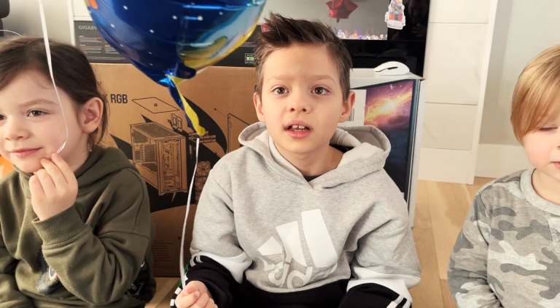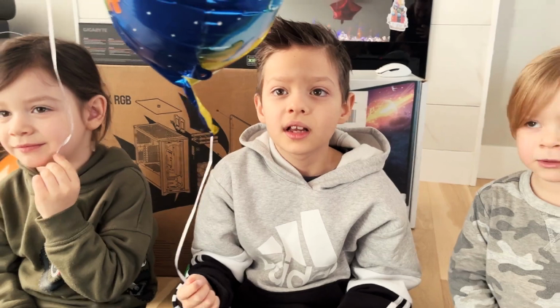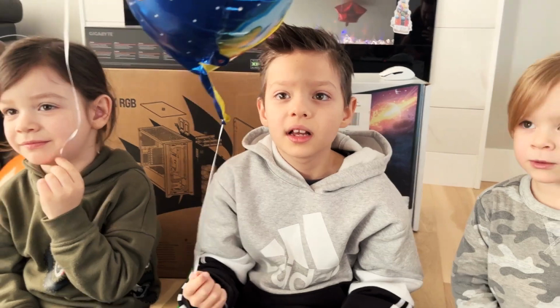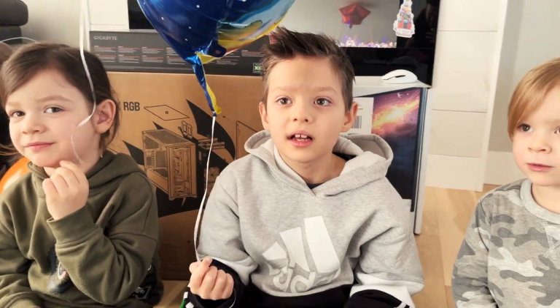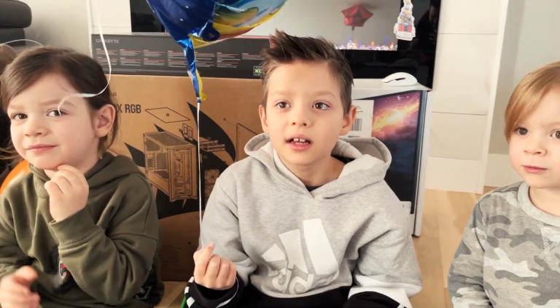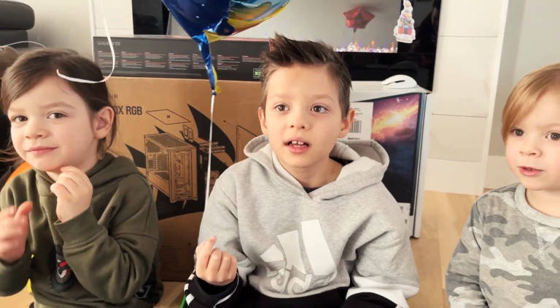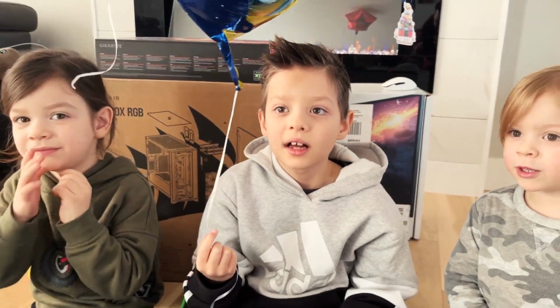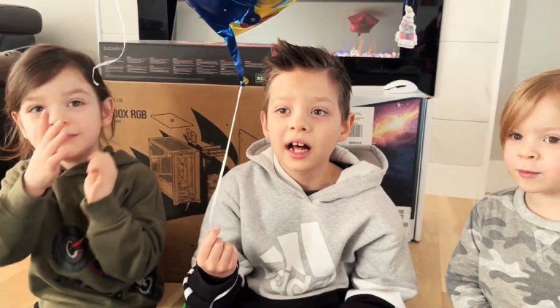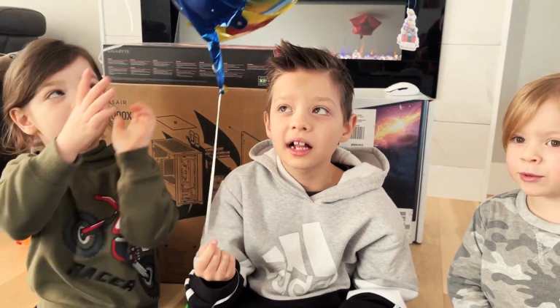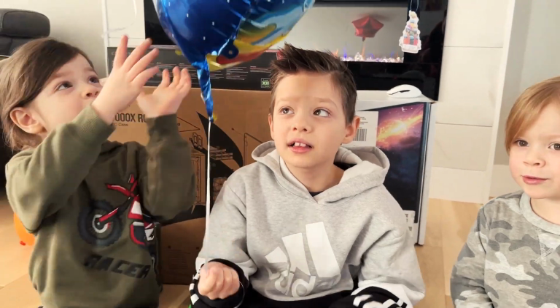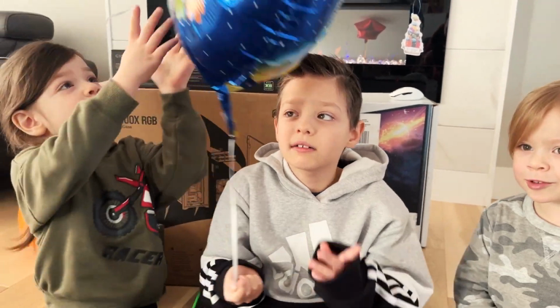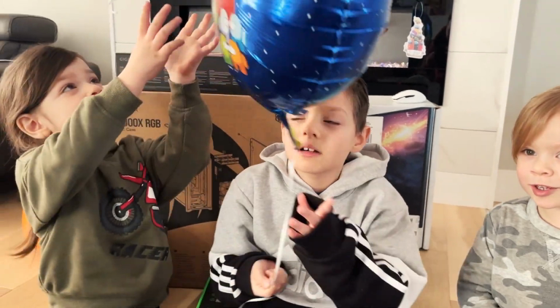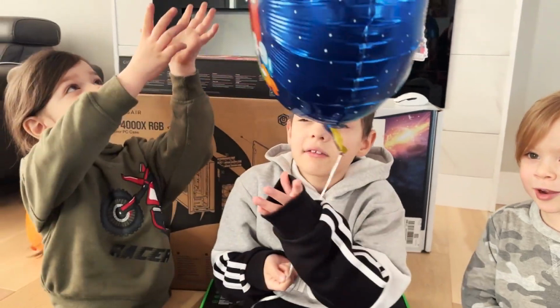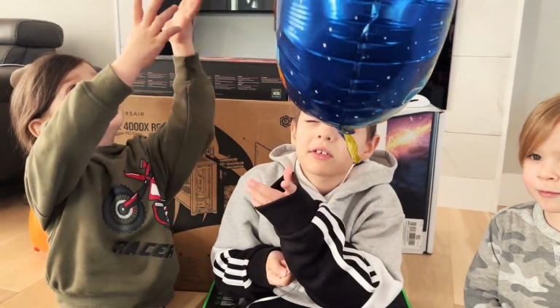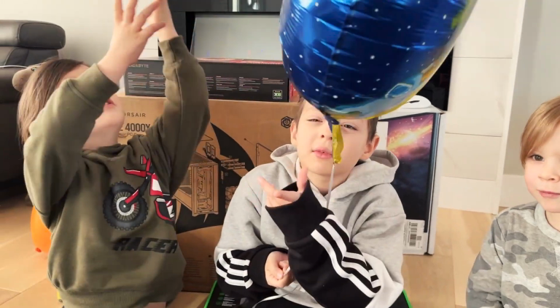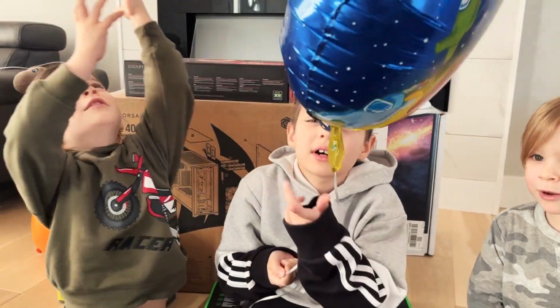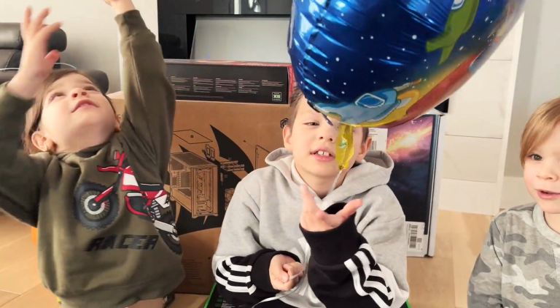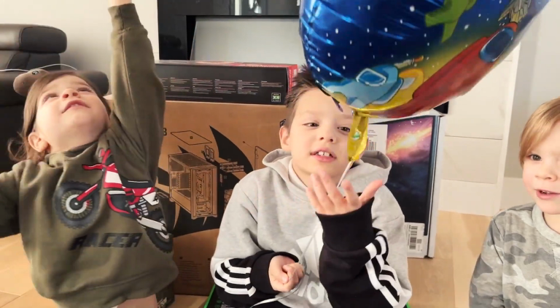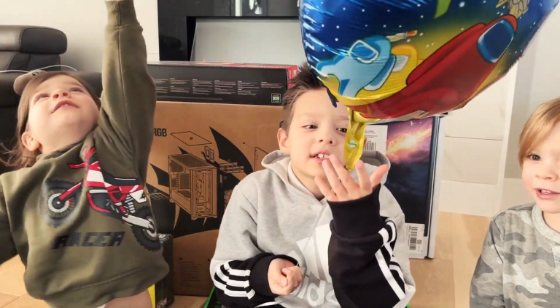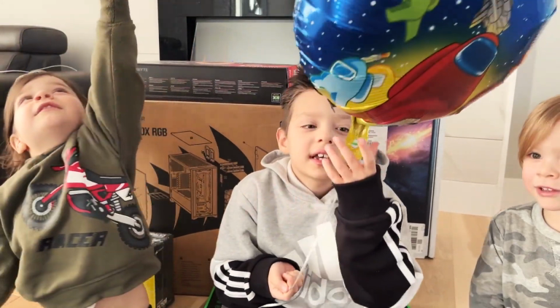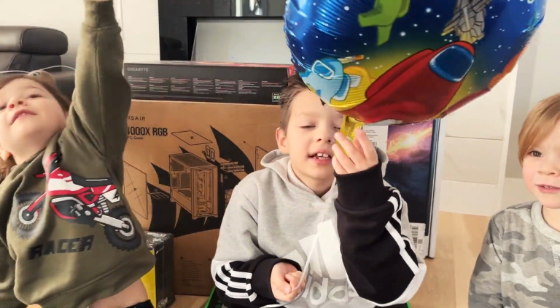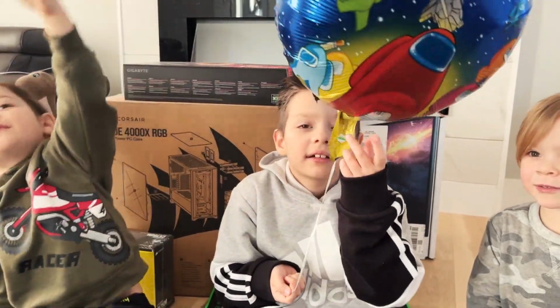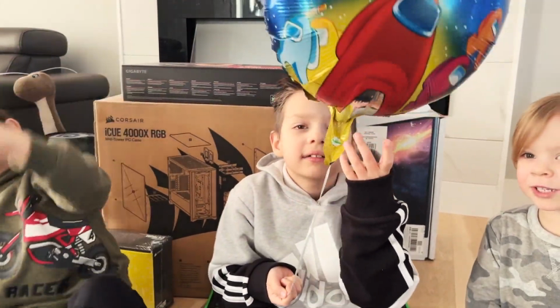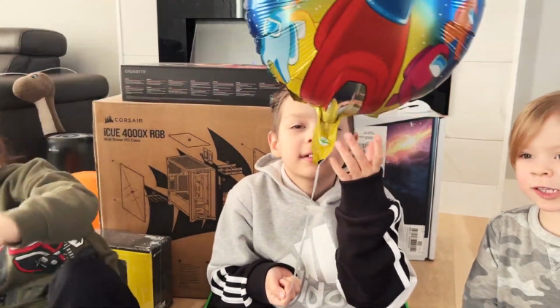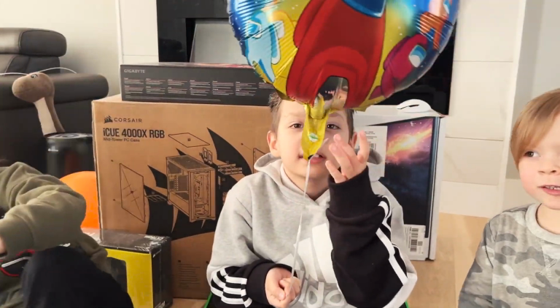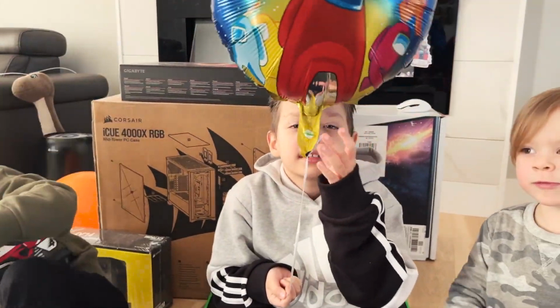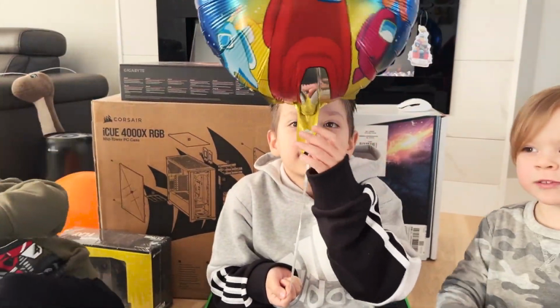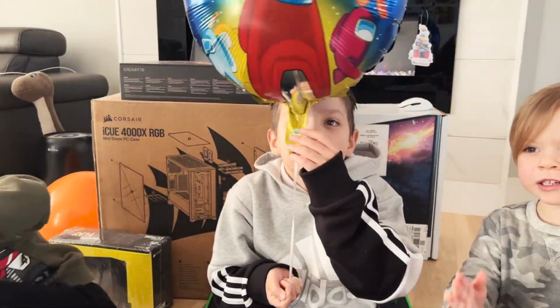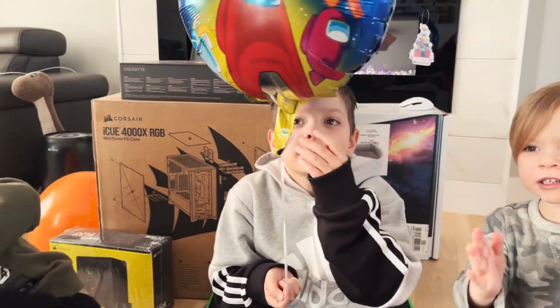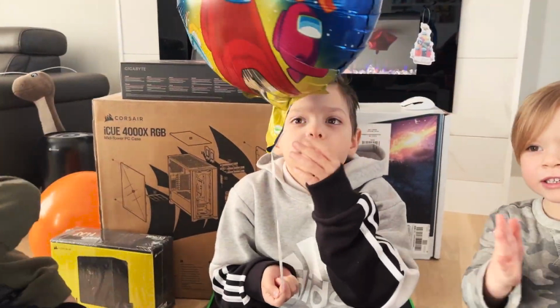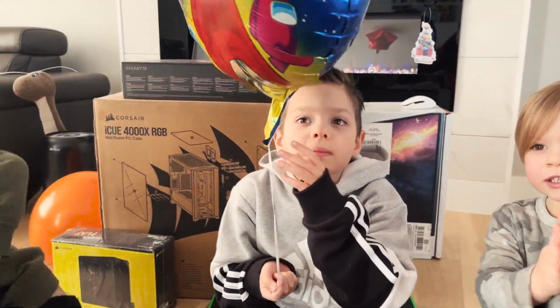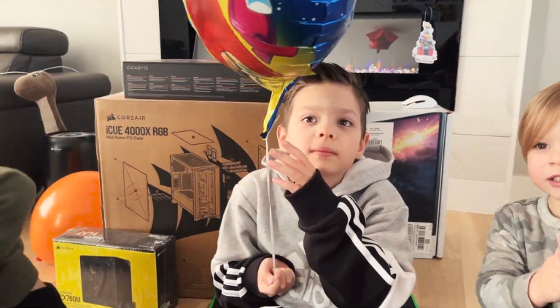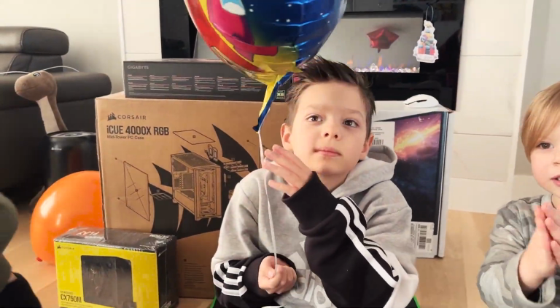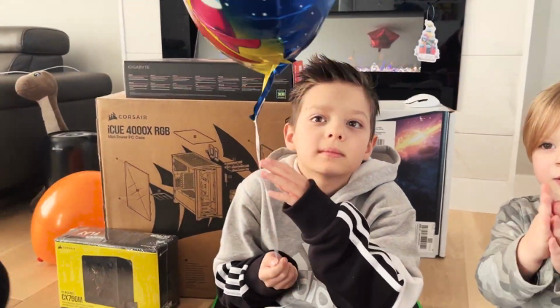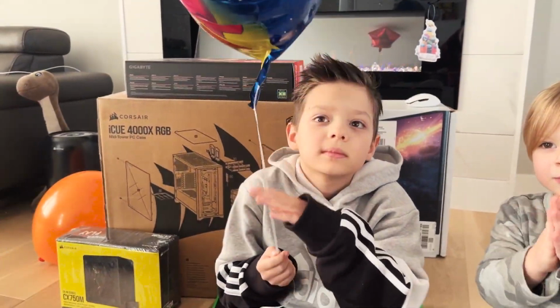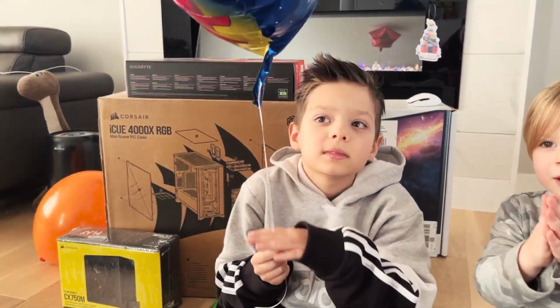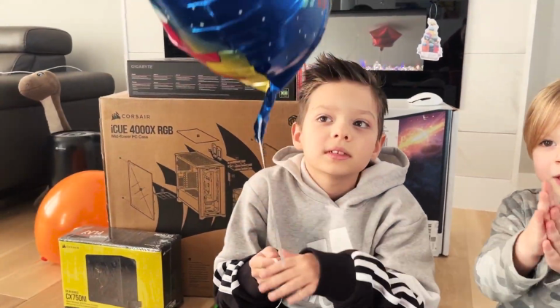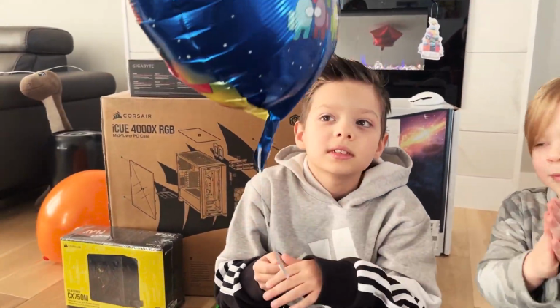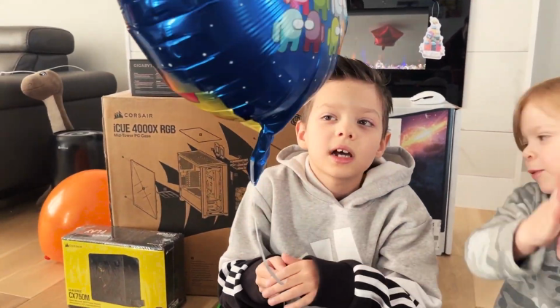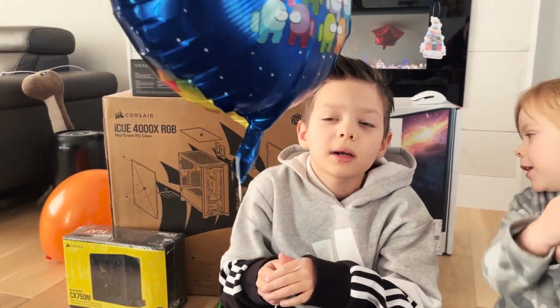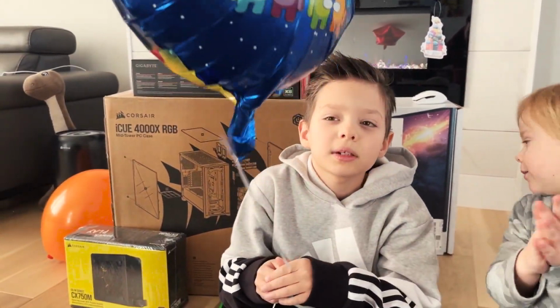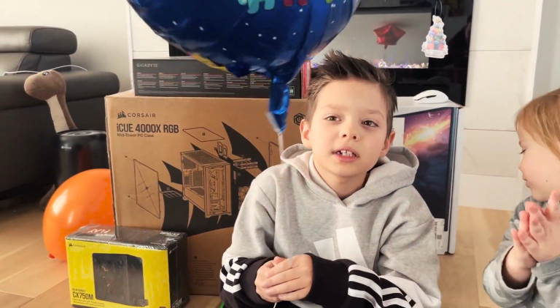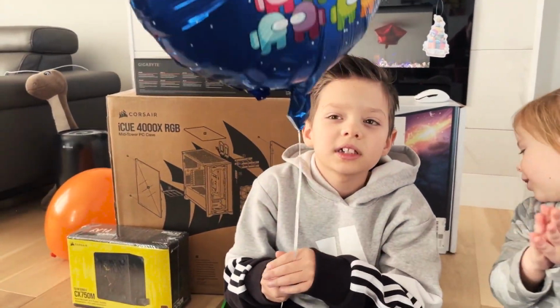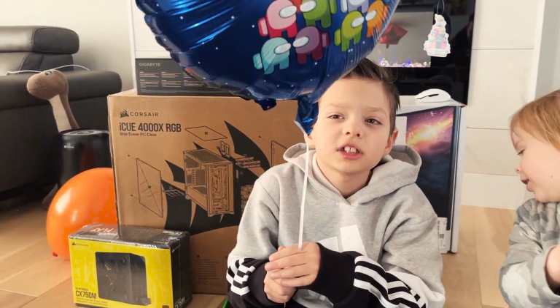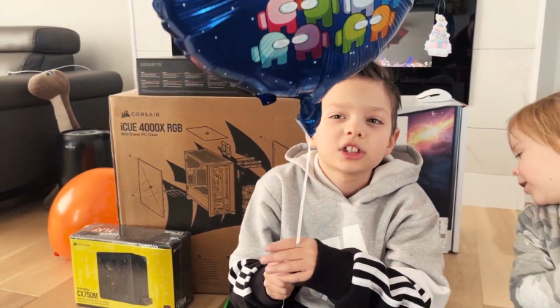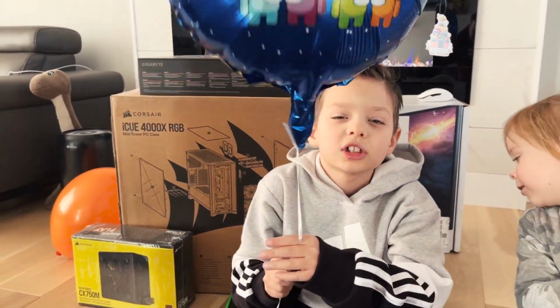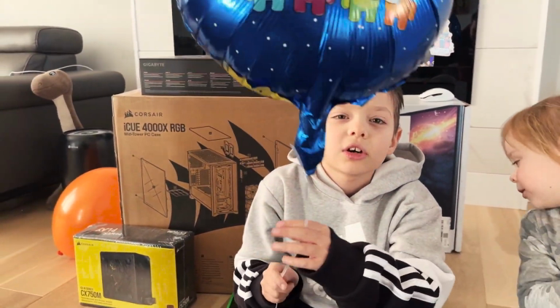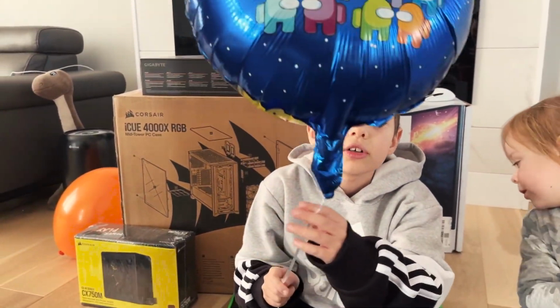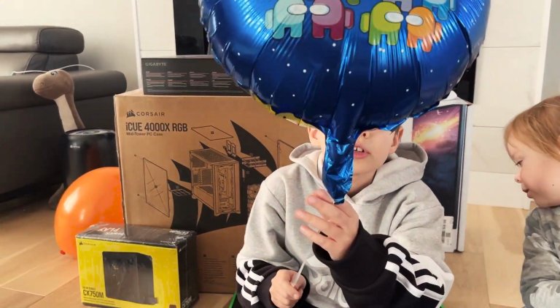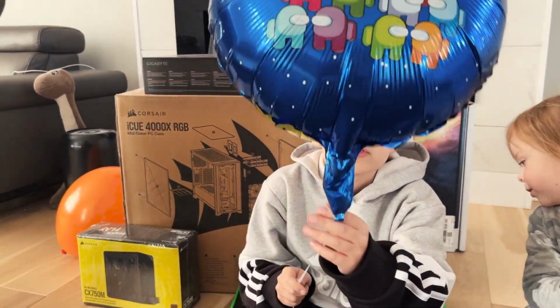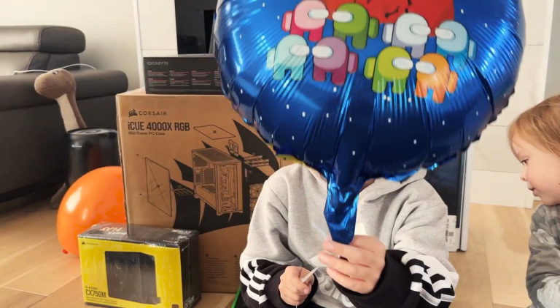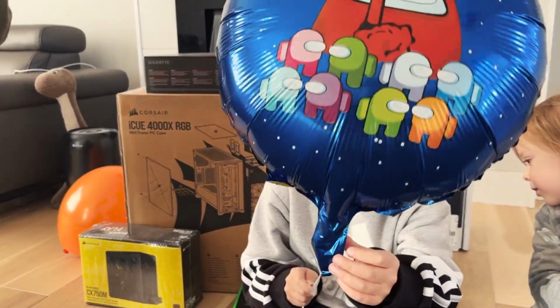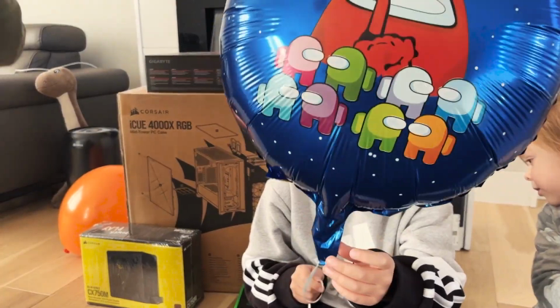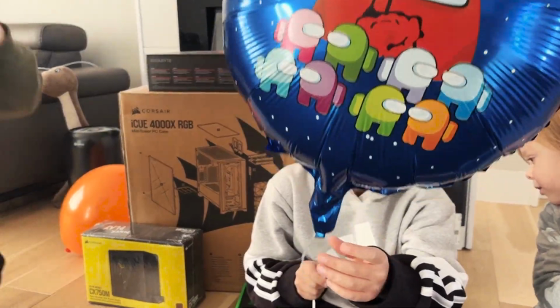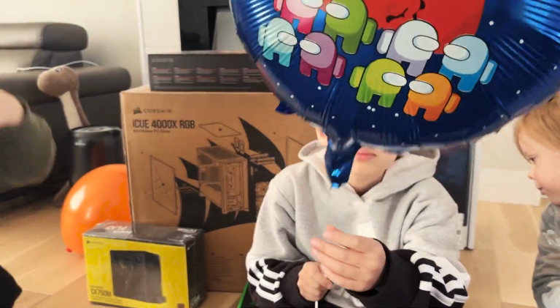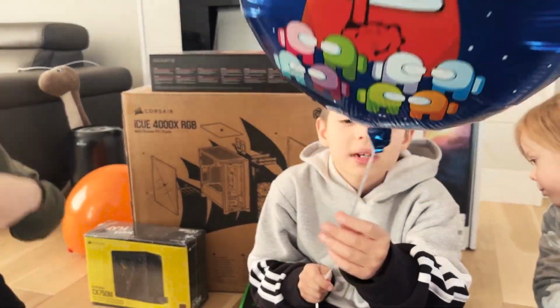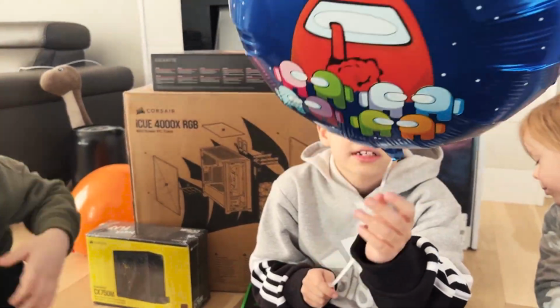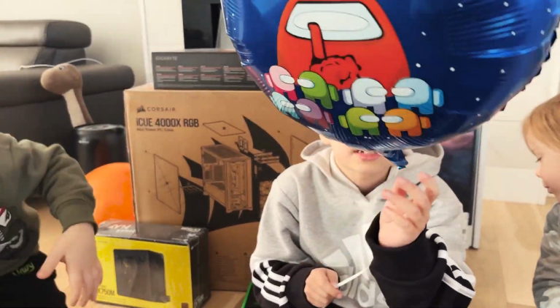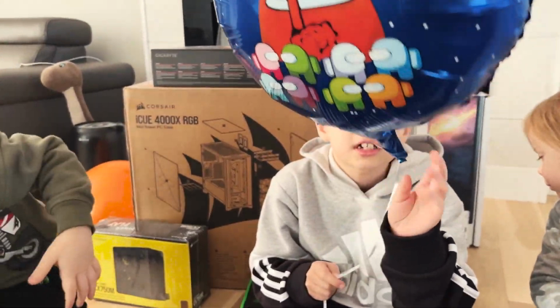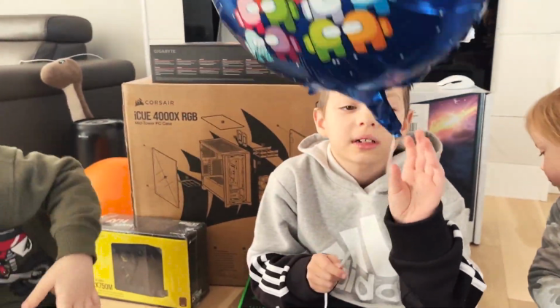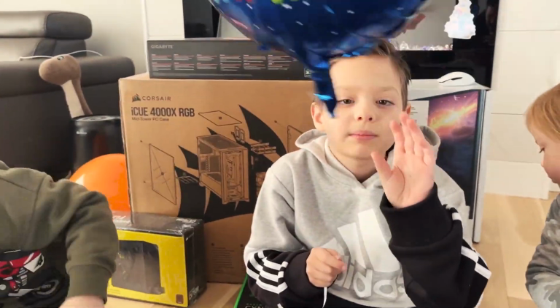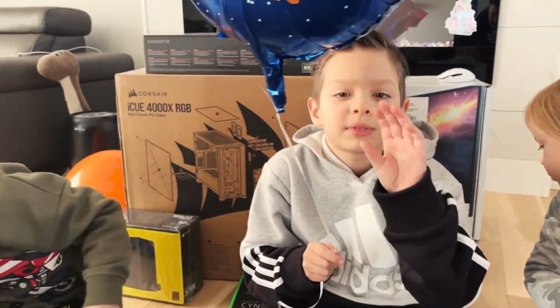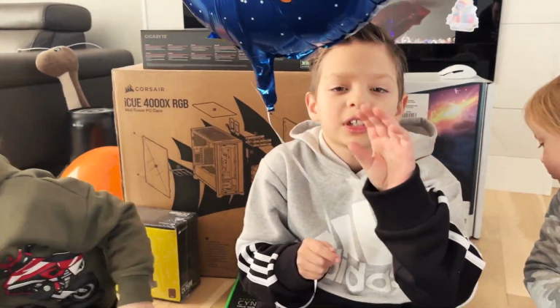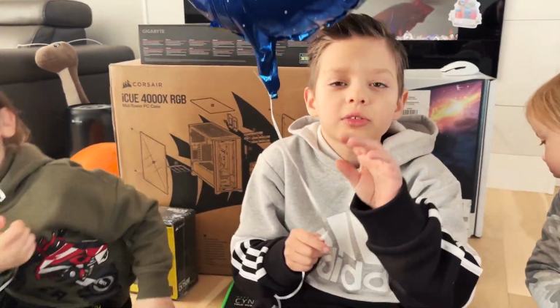Hello everyone, today I'm going to show you how to make a computer.